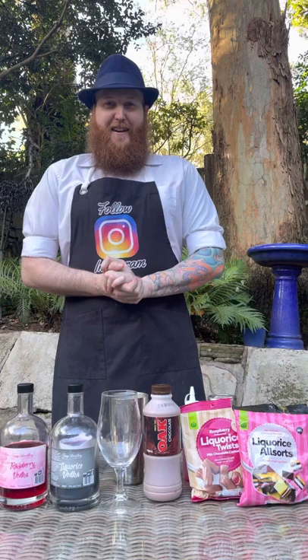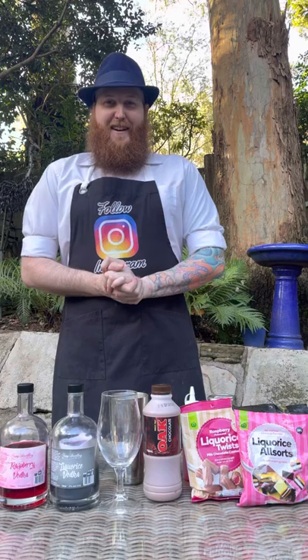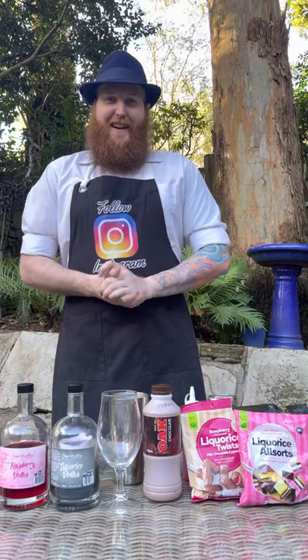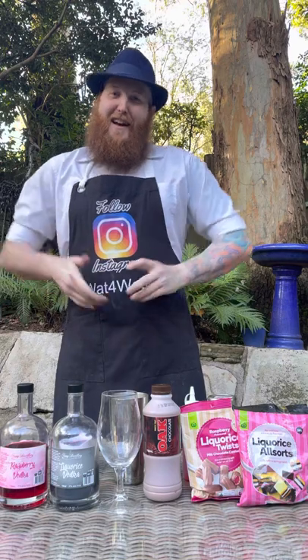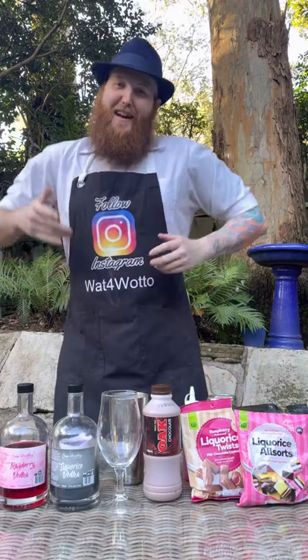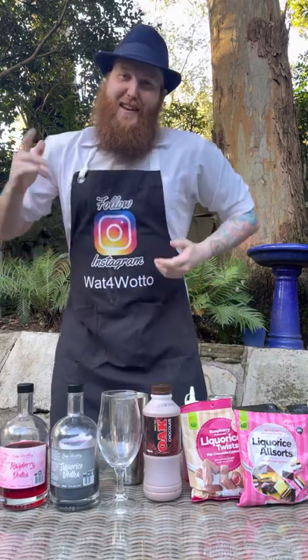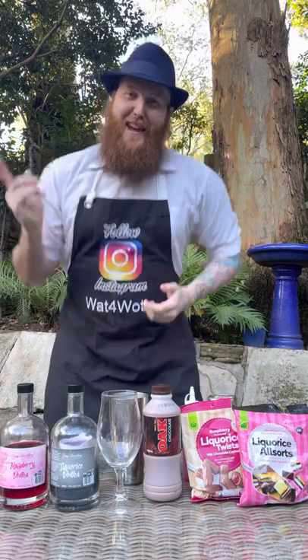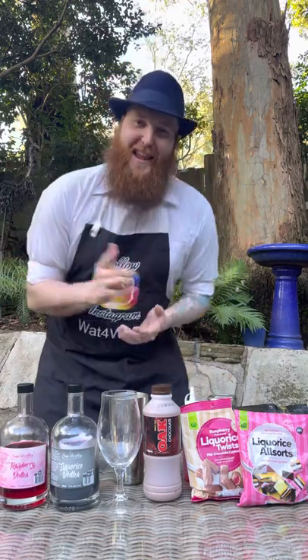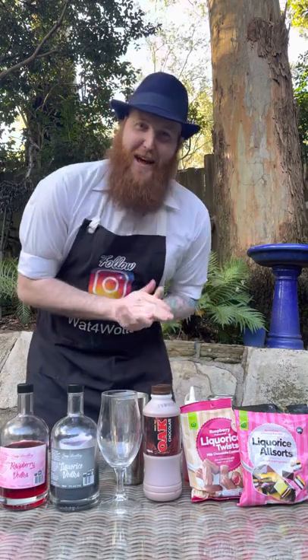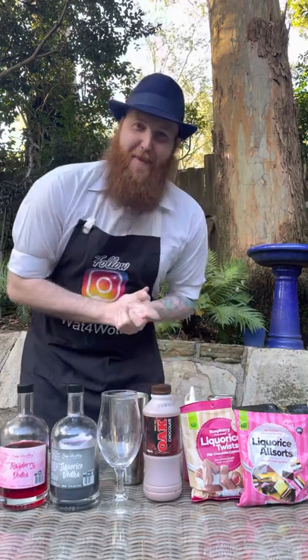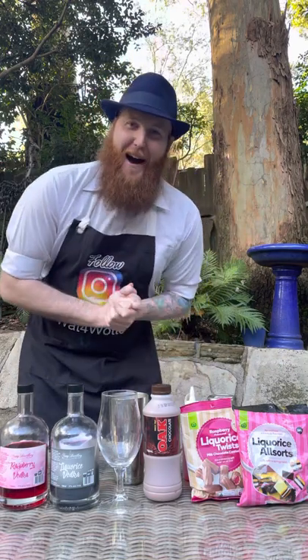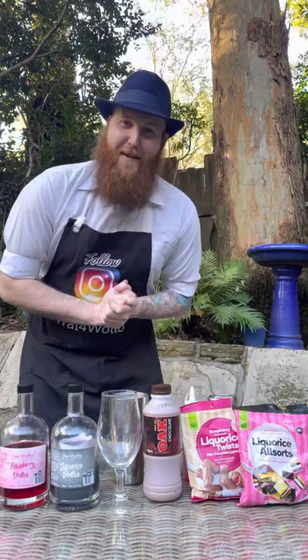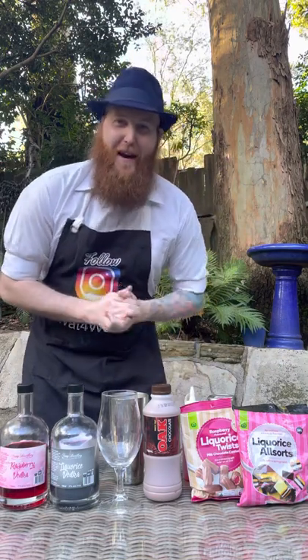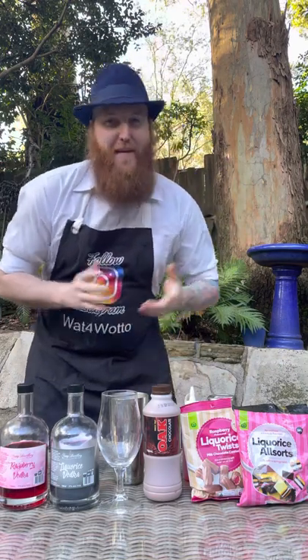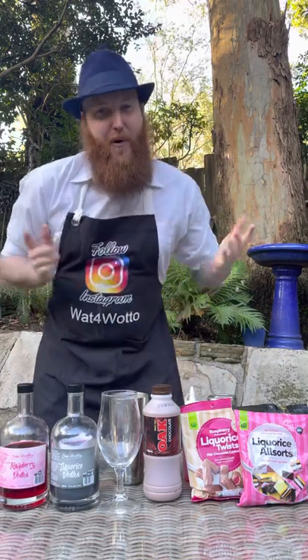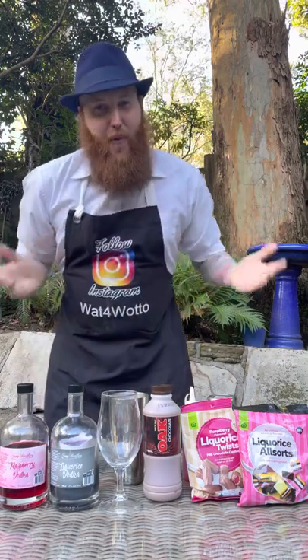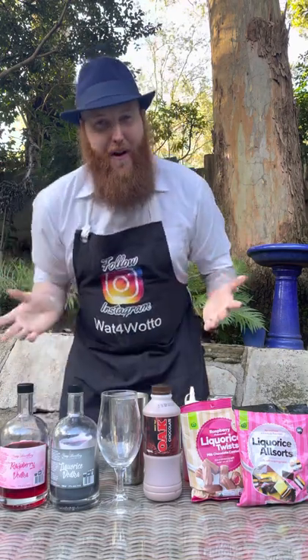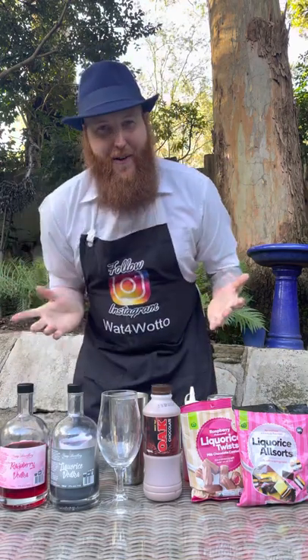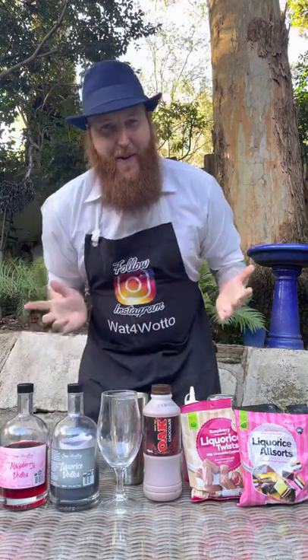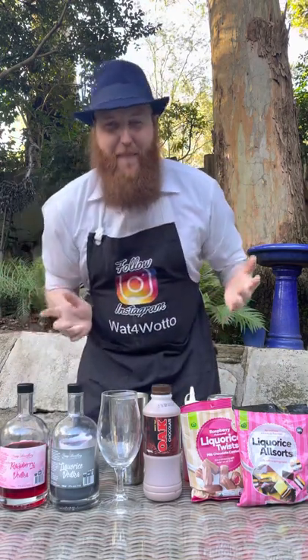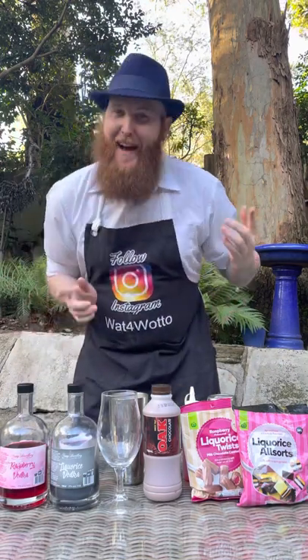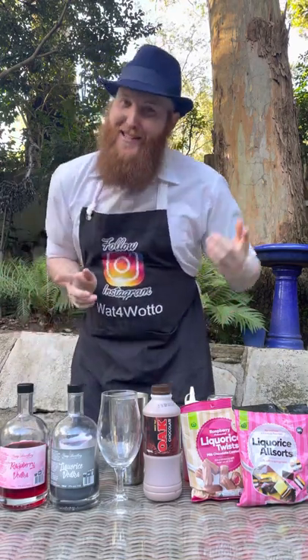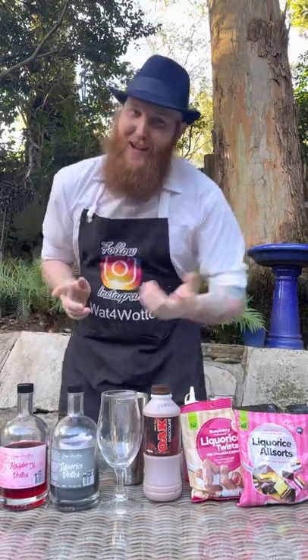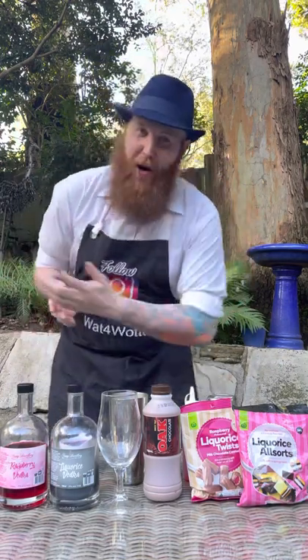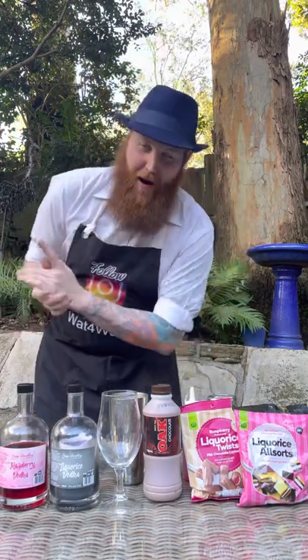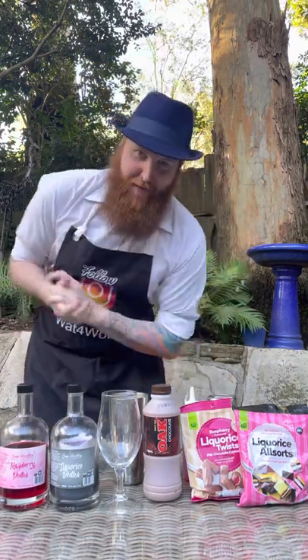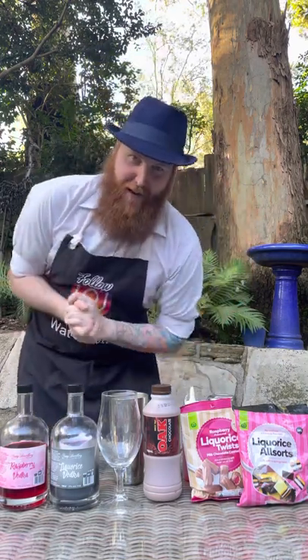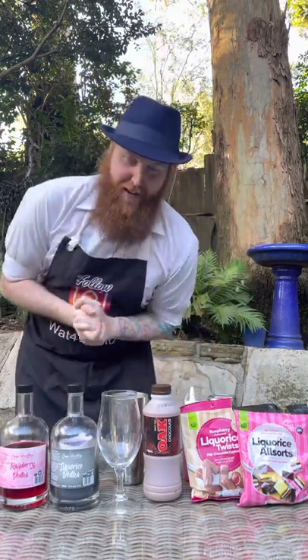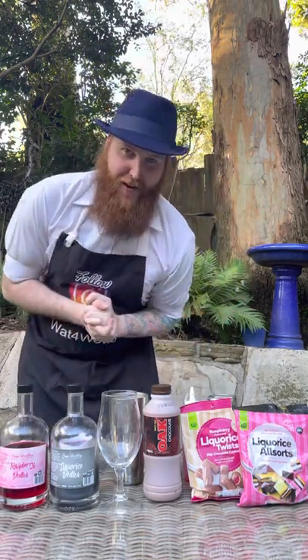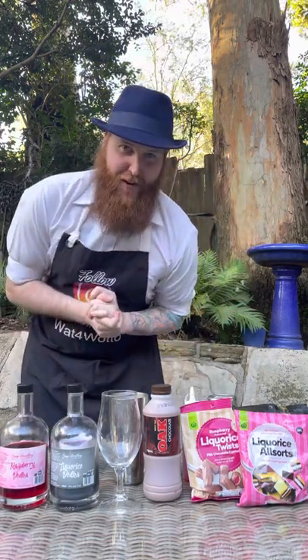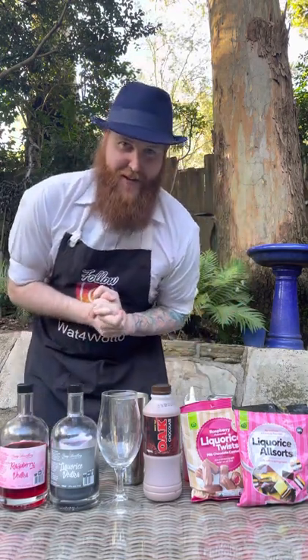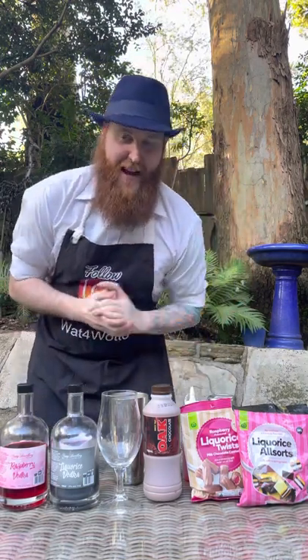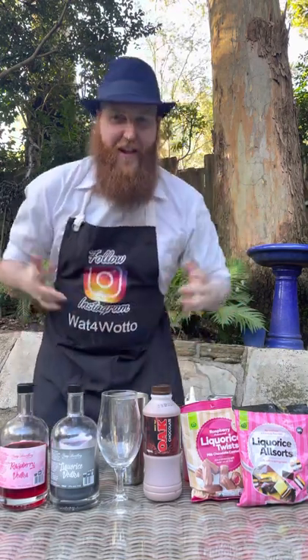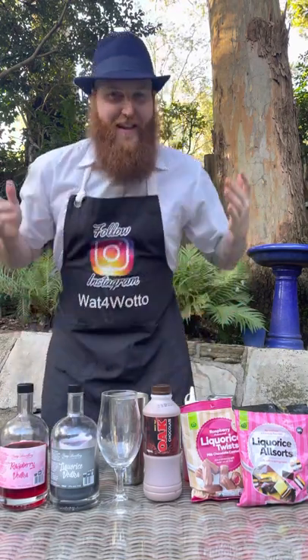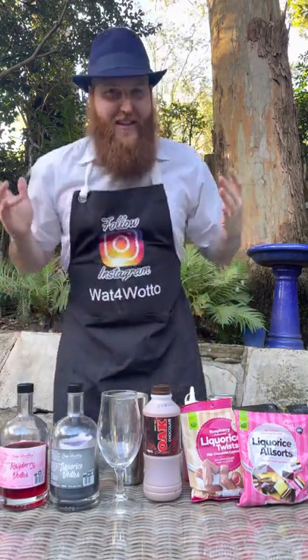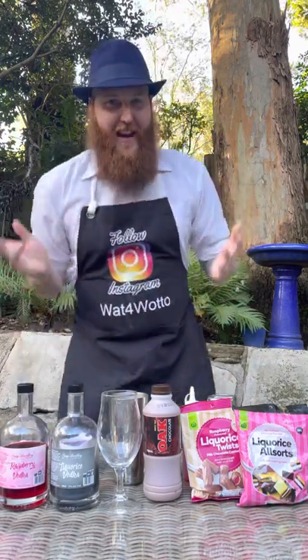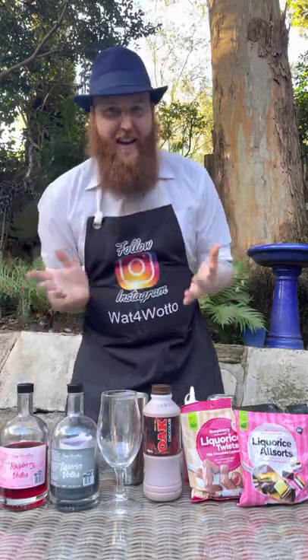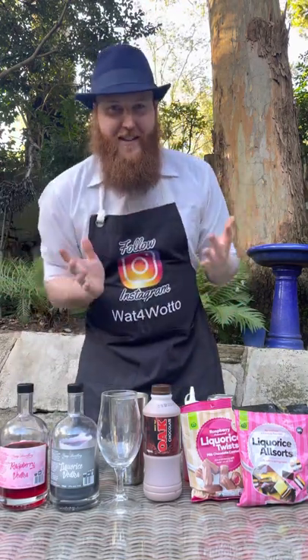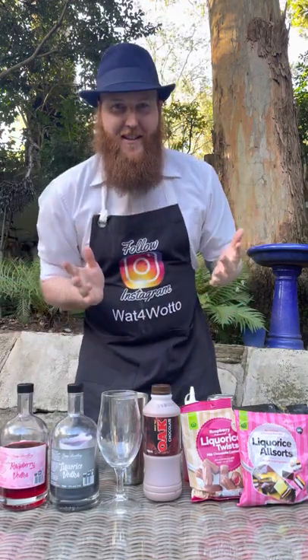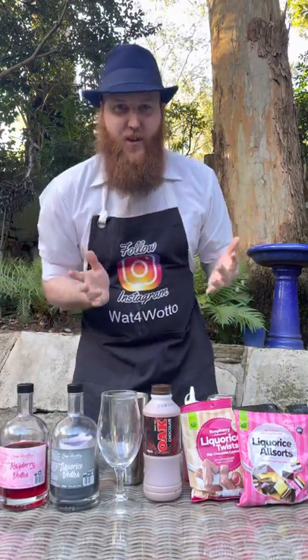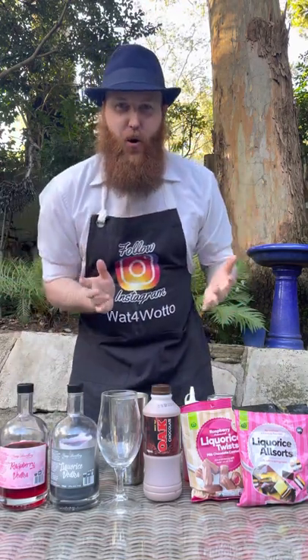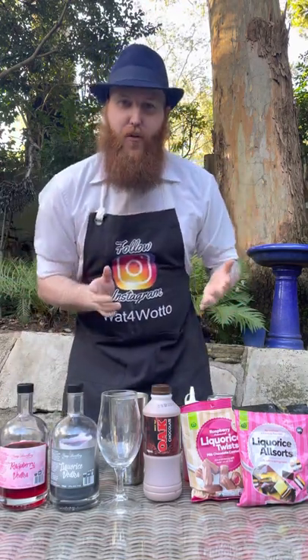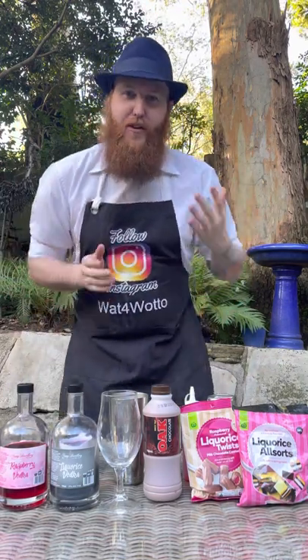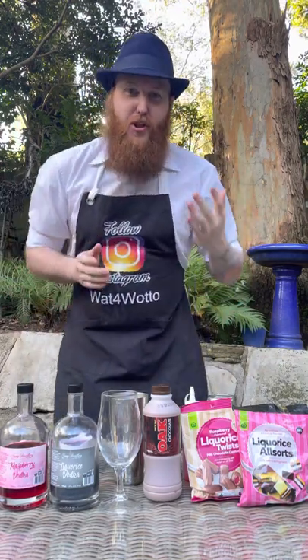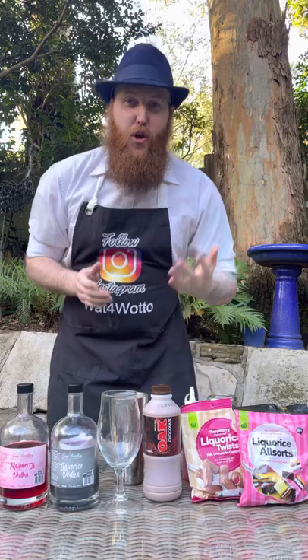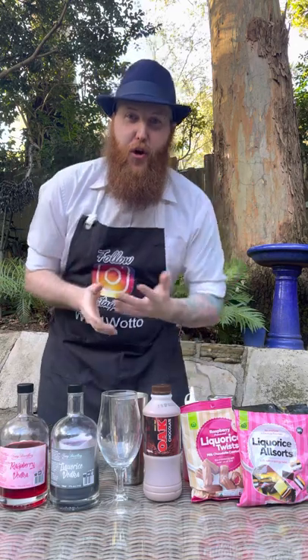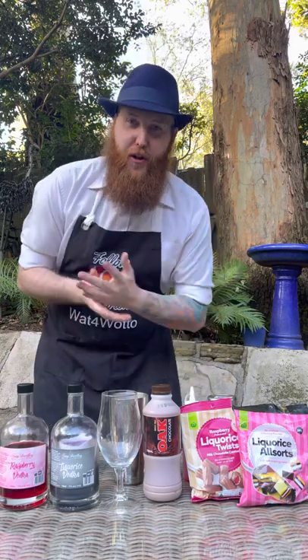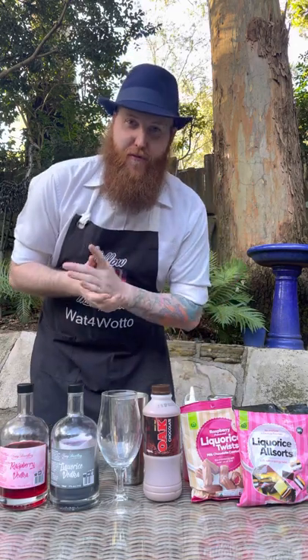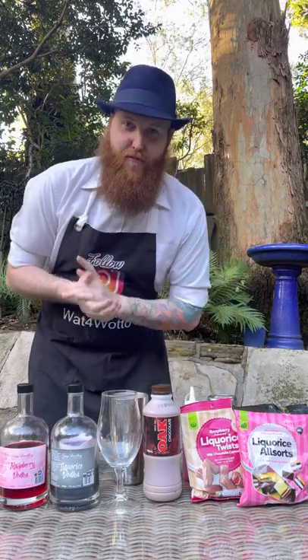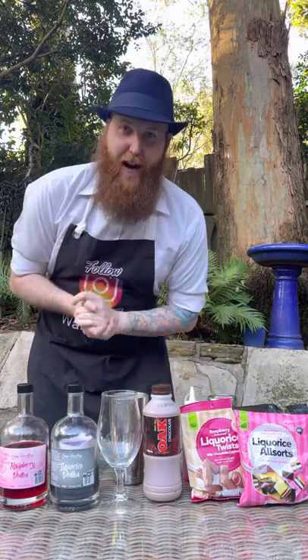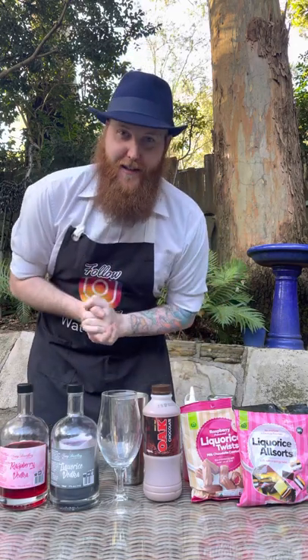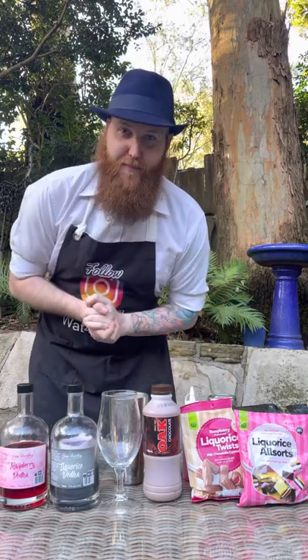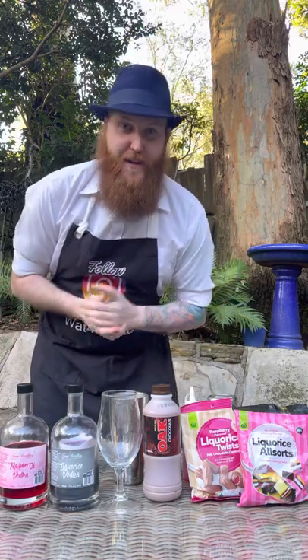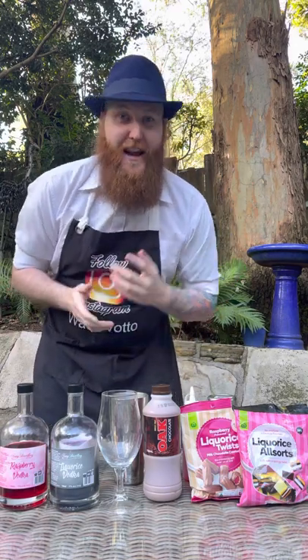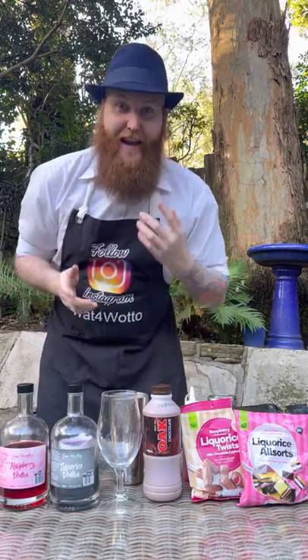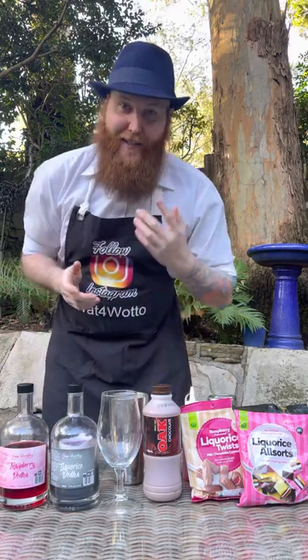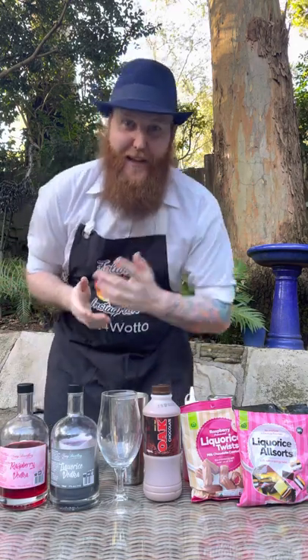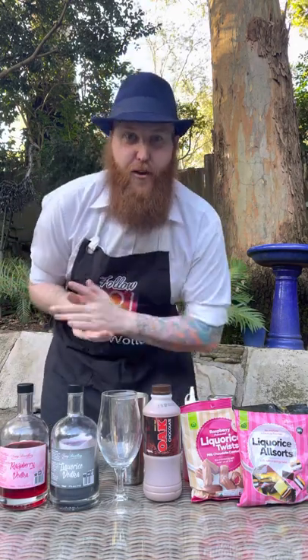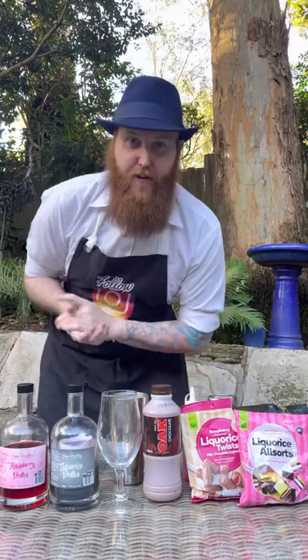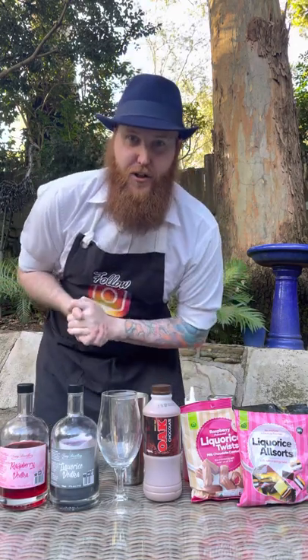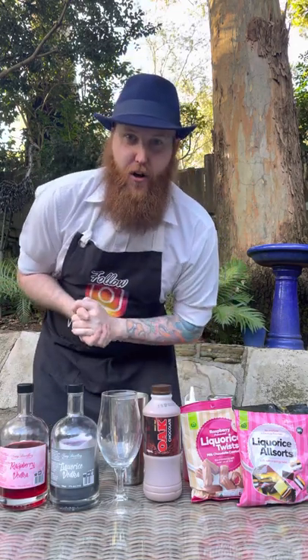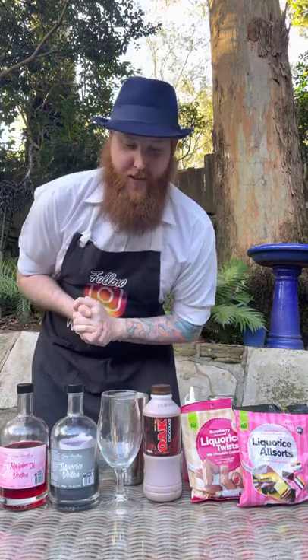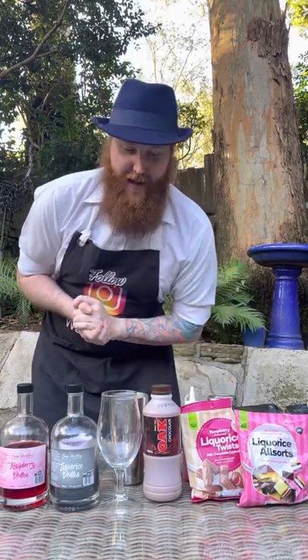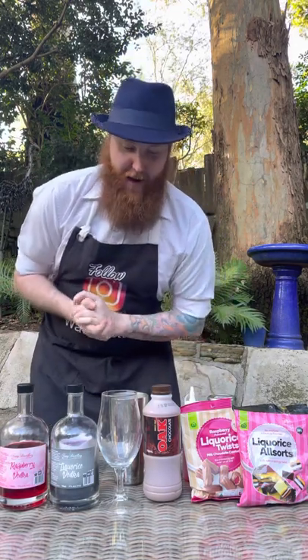G'day there party people. Welcome back. Time for another cocktail, and today's is called the Chocolate Raspberry and Licorice Cocktail.